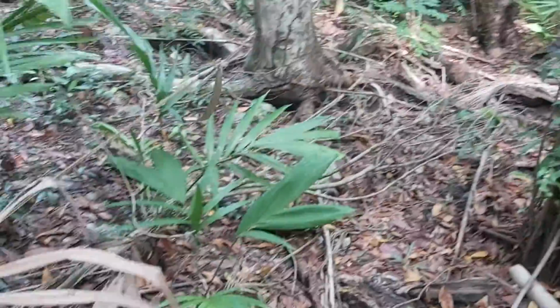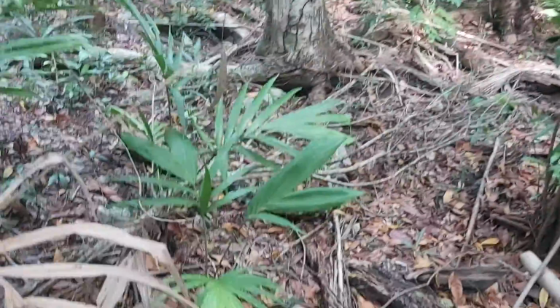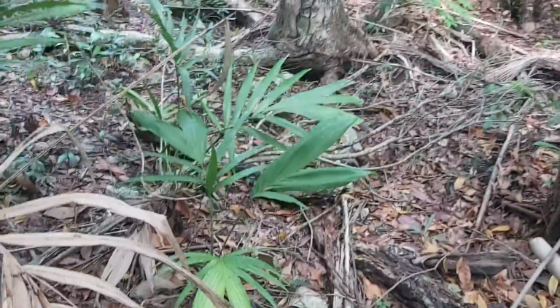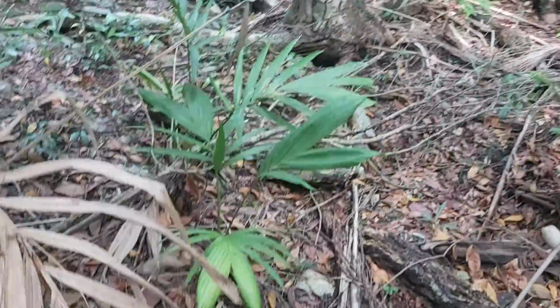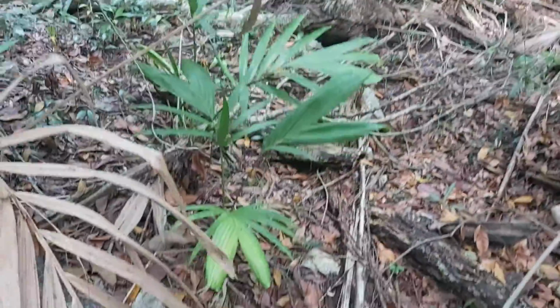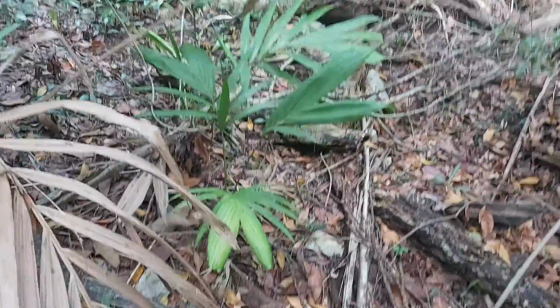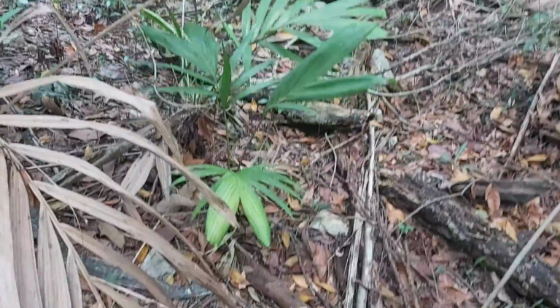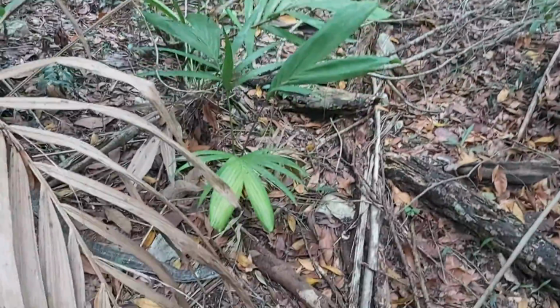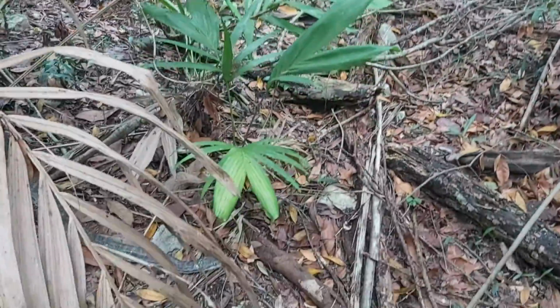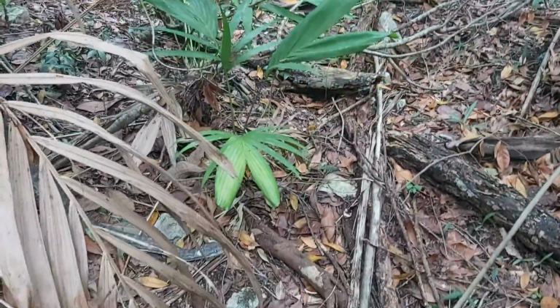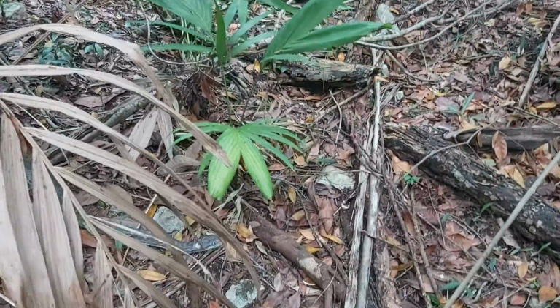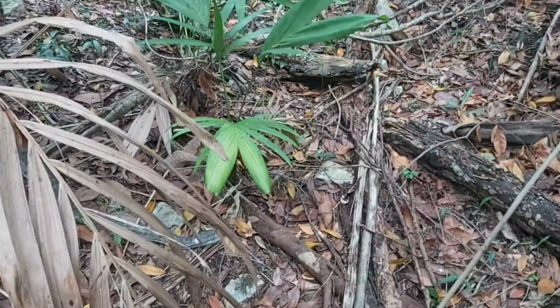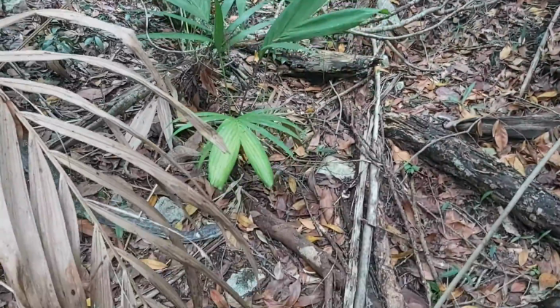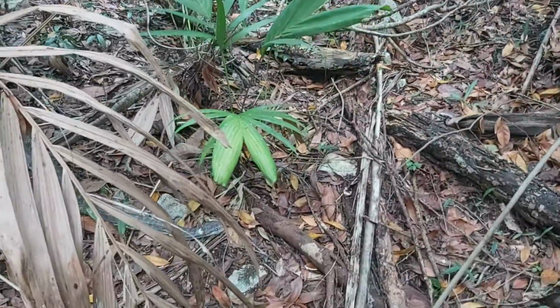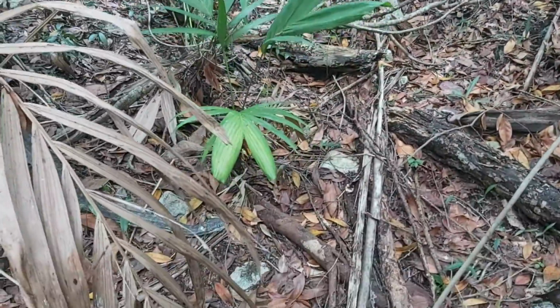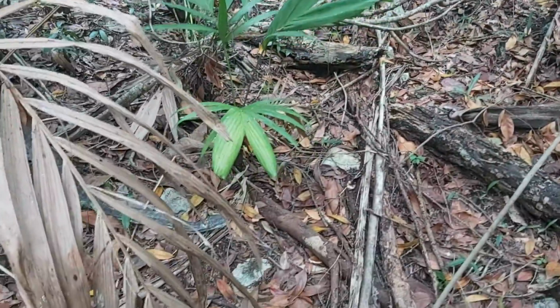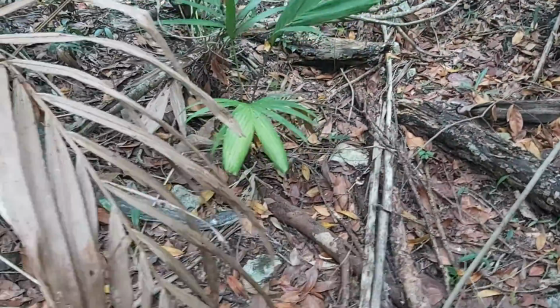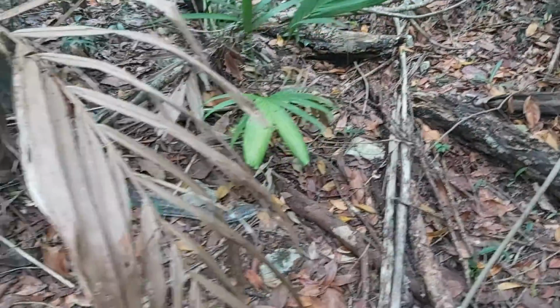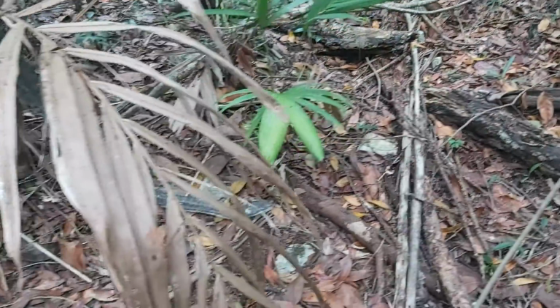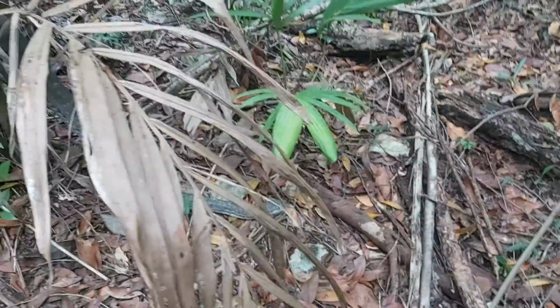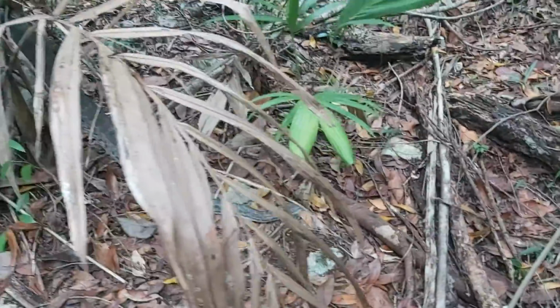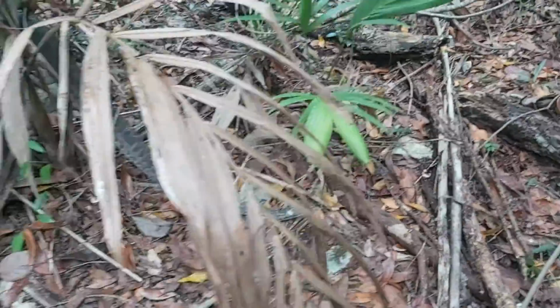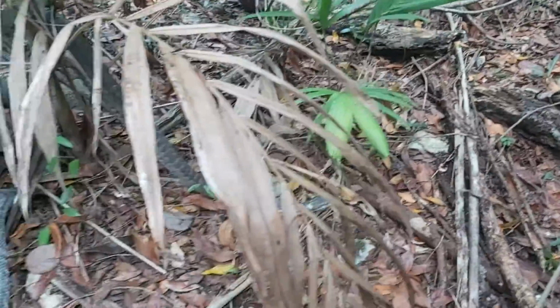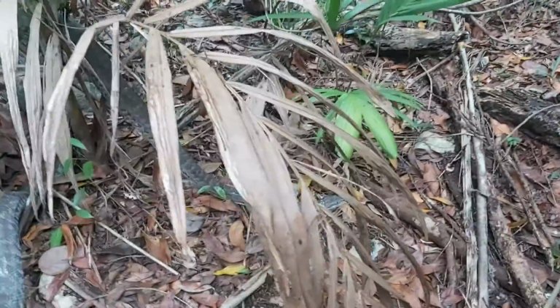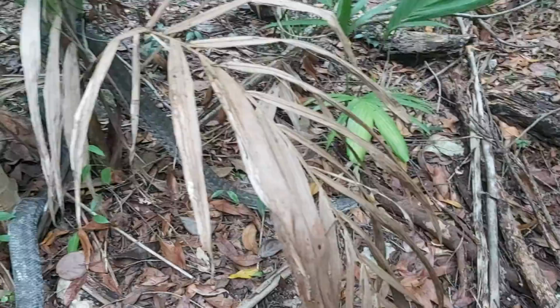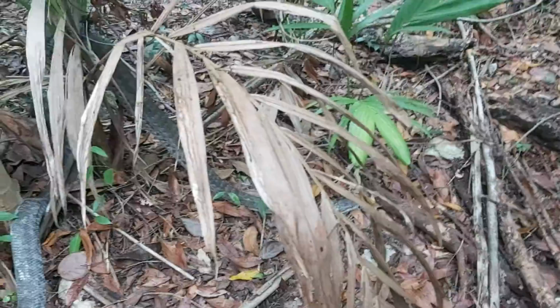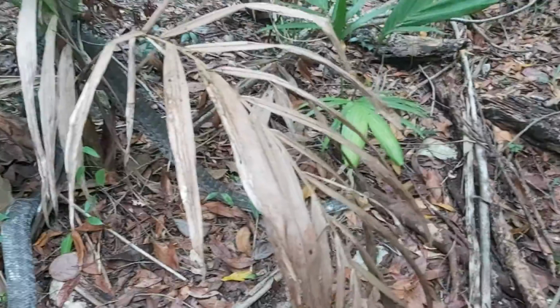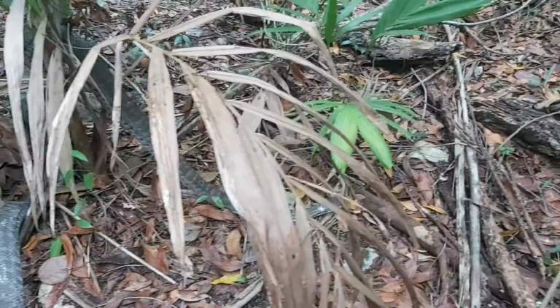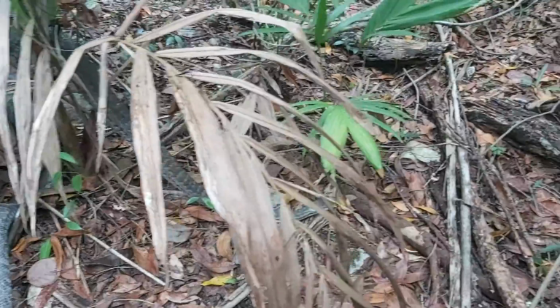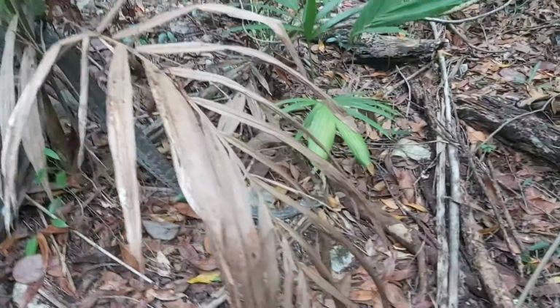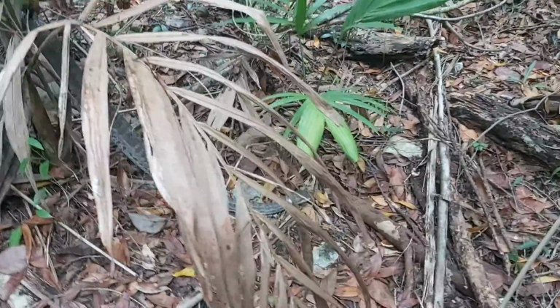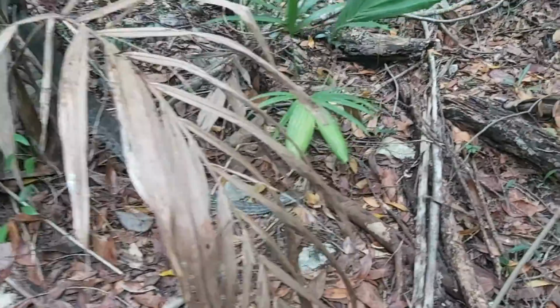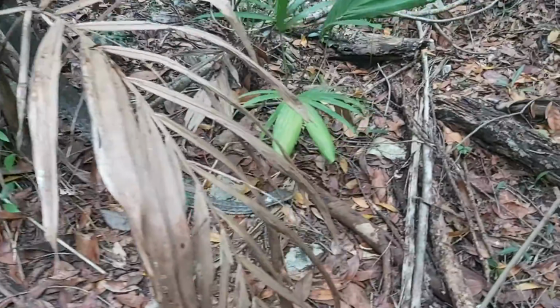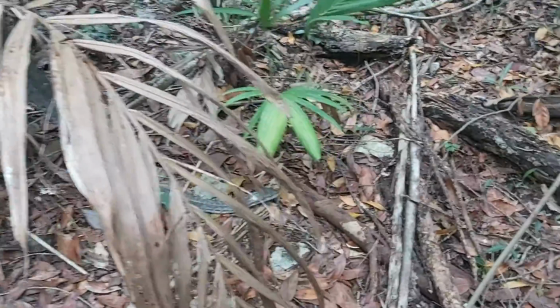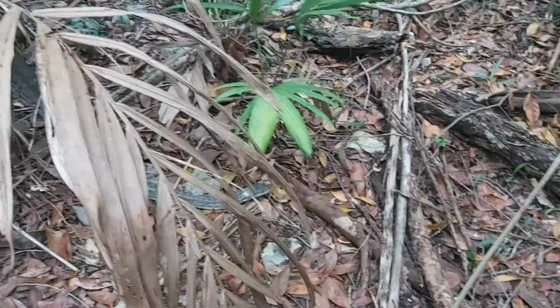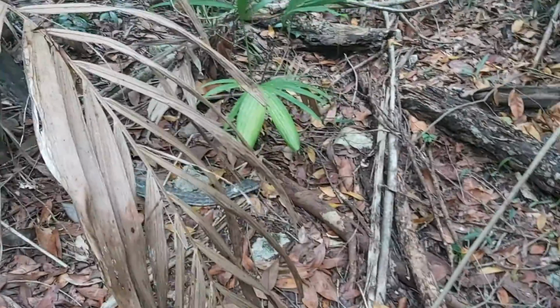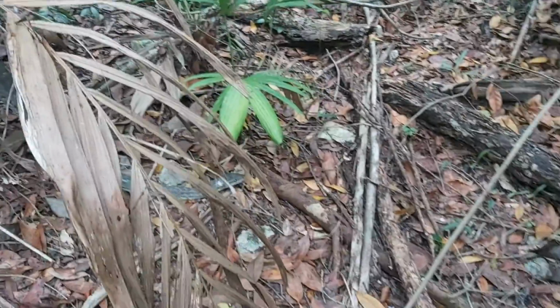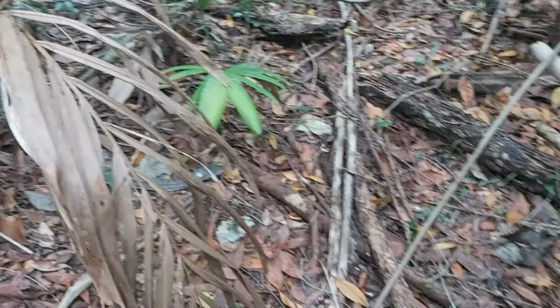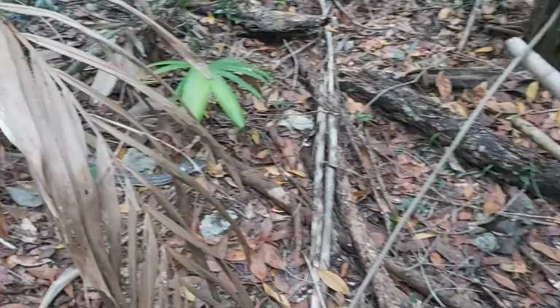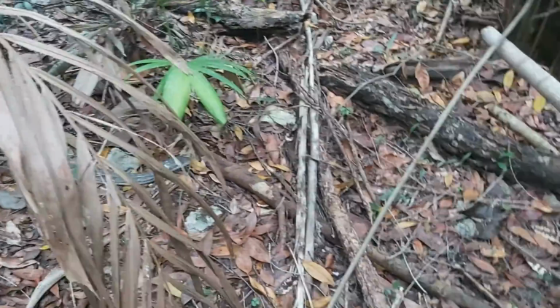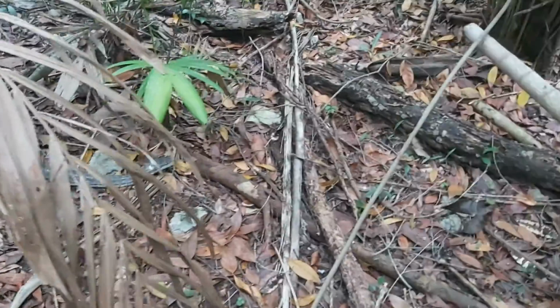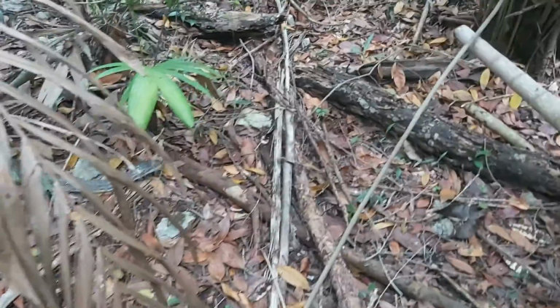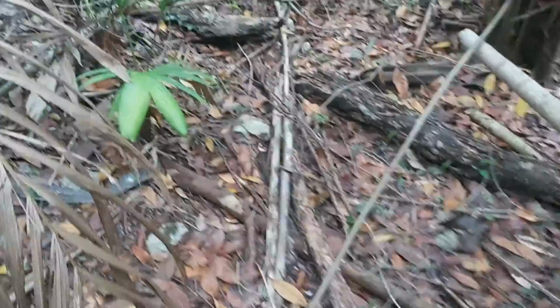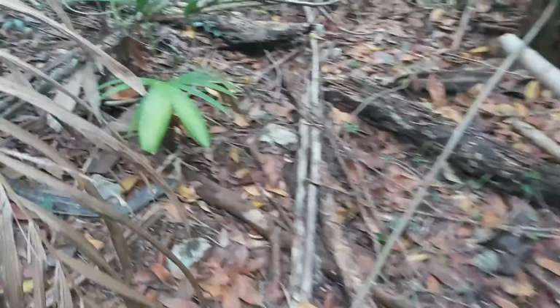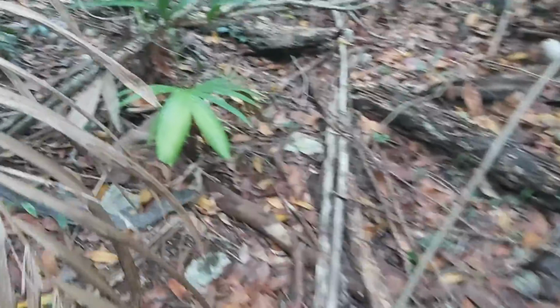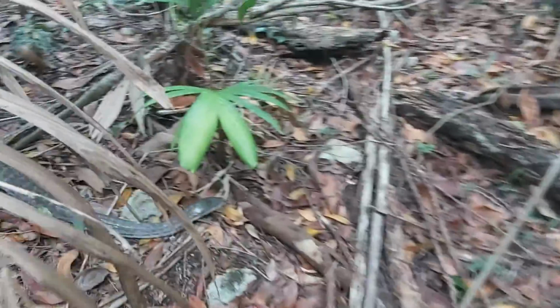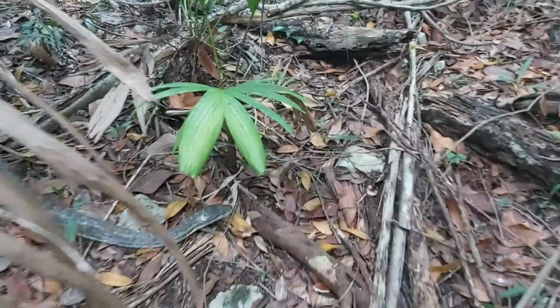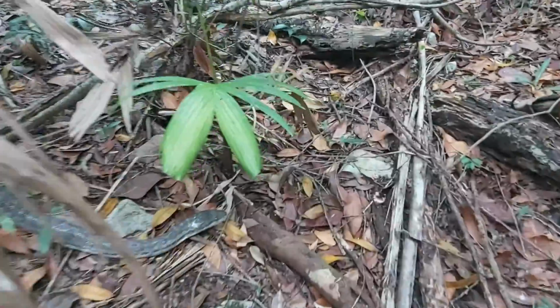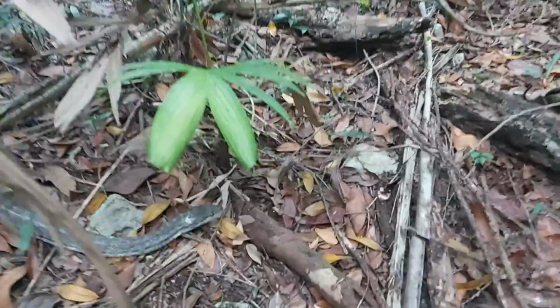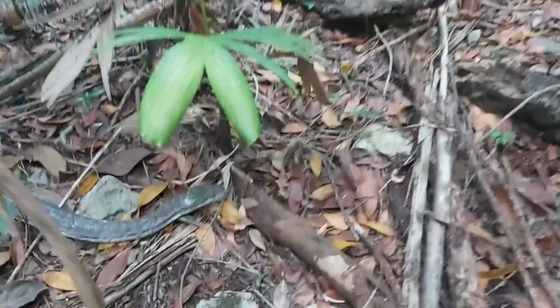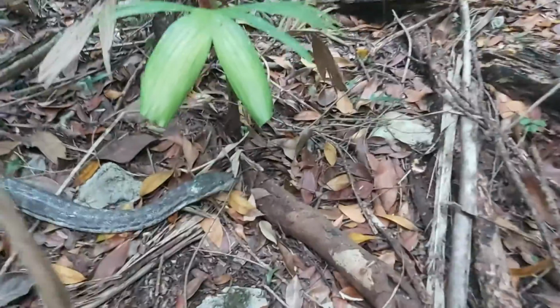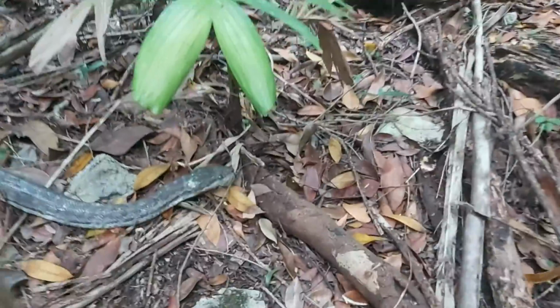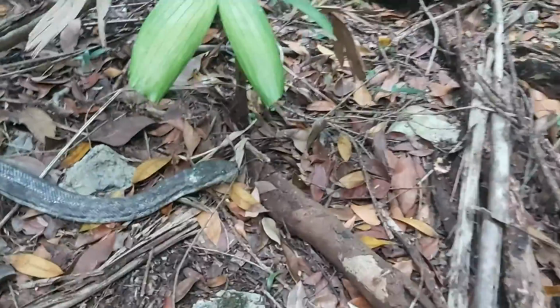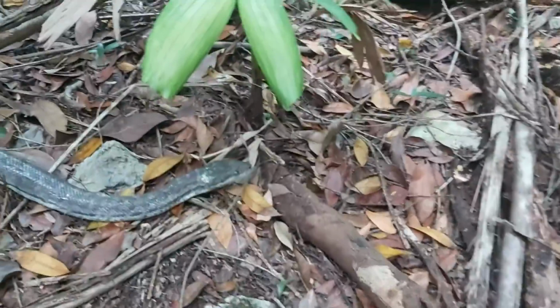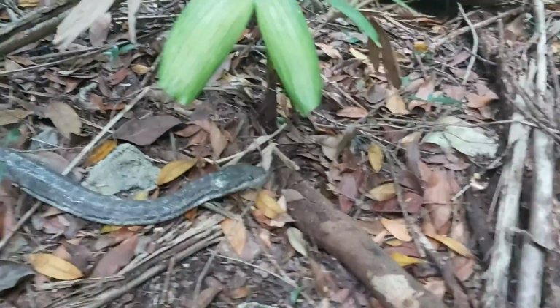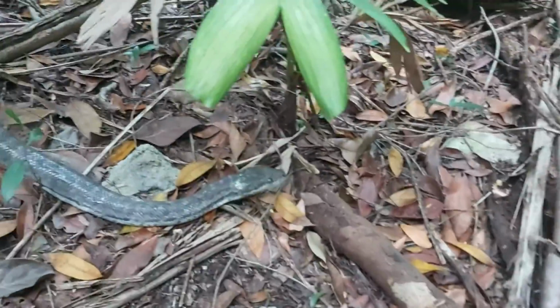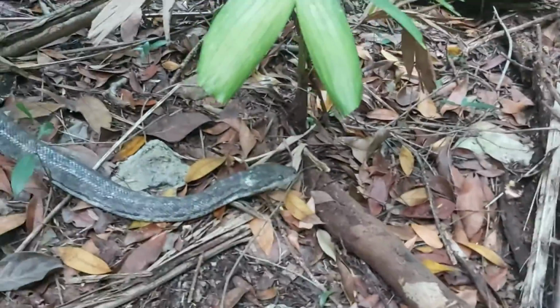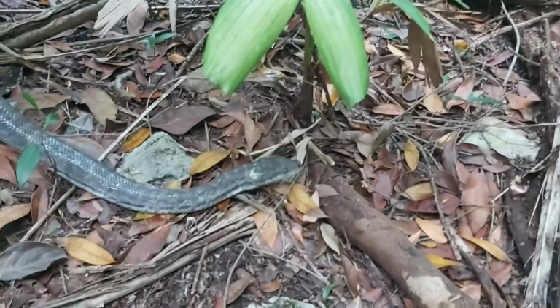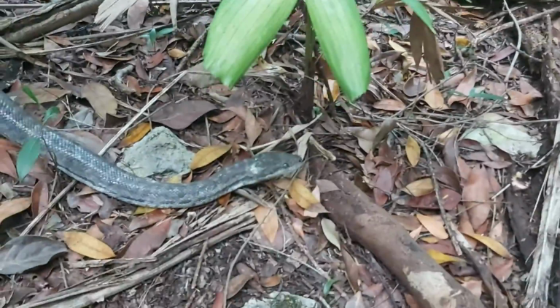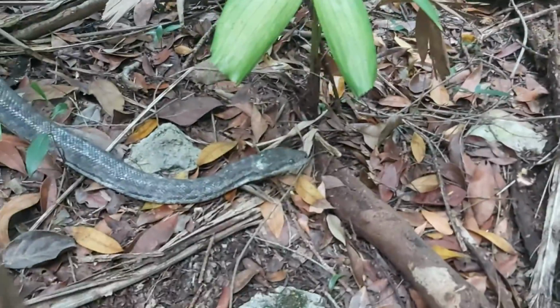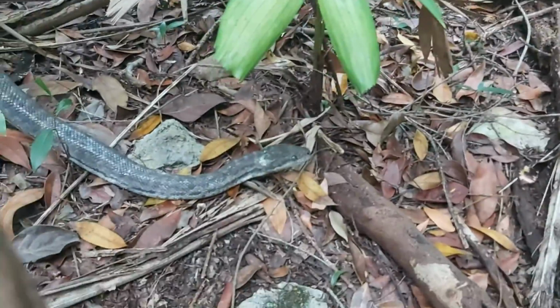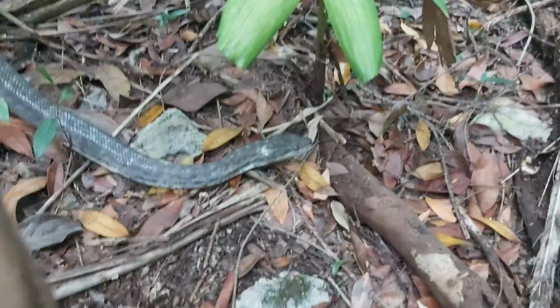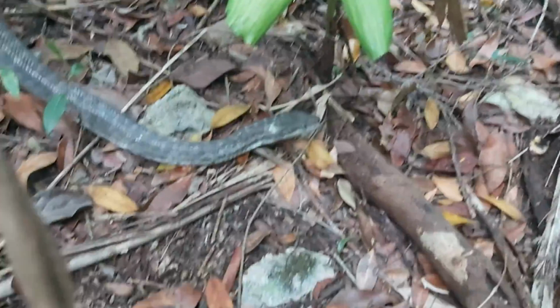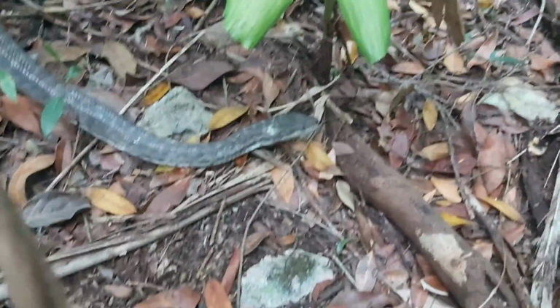Oops, yeah I guess that branch couldn't hold you. Alright, you all have a great day. Hope you enjoyed that little bit of science and perspective.